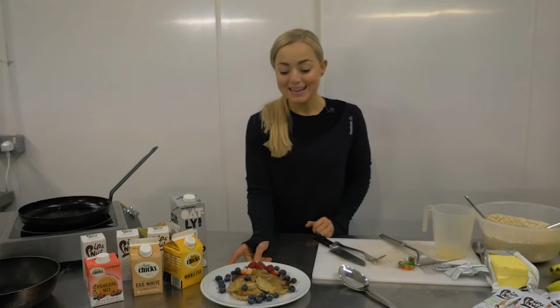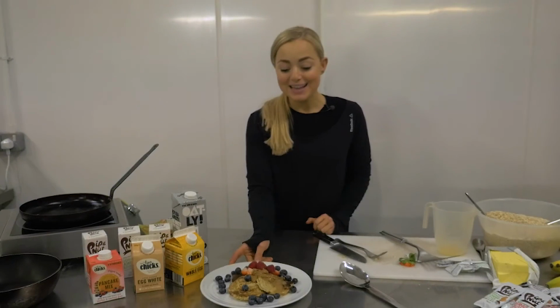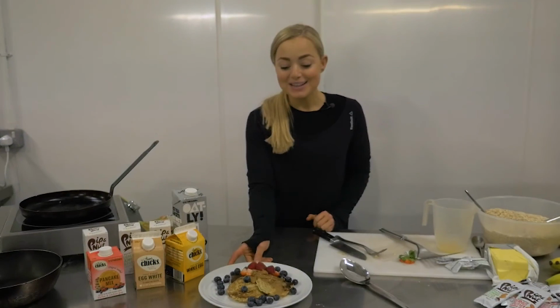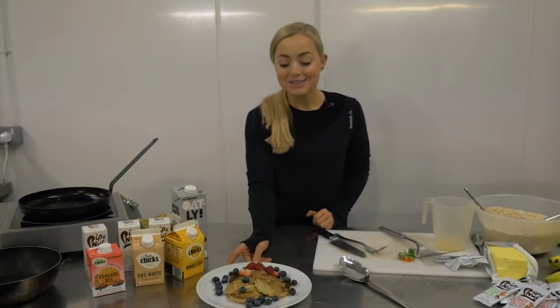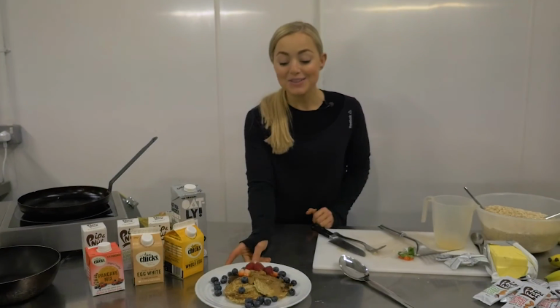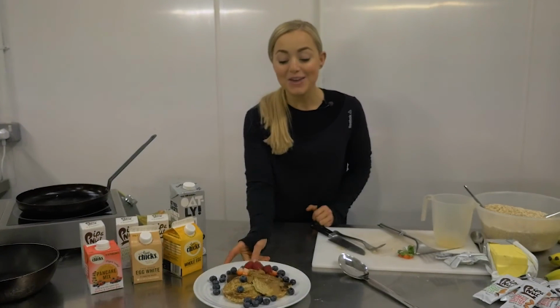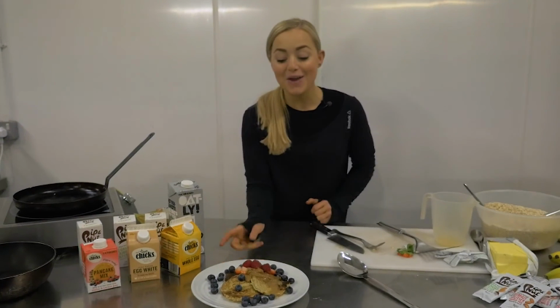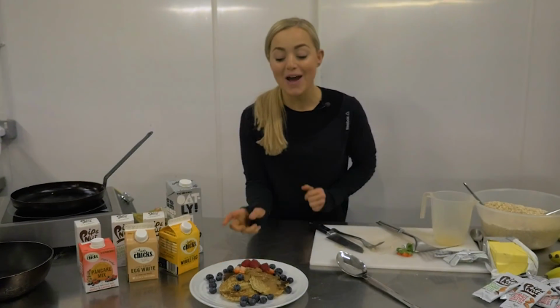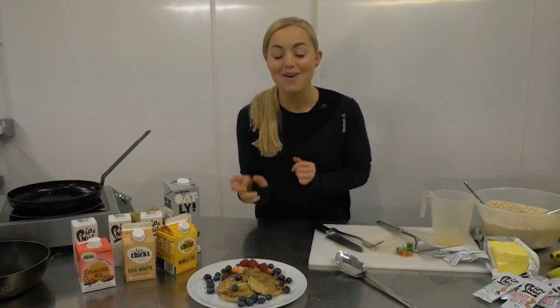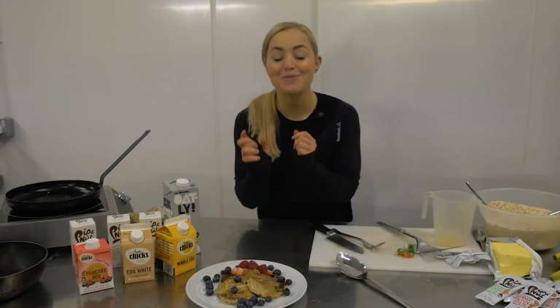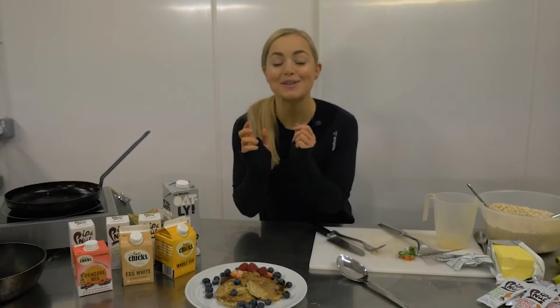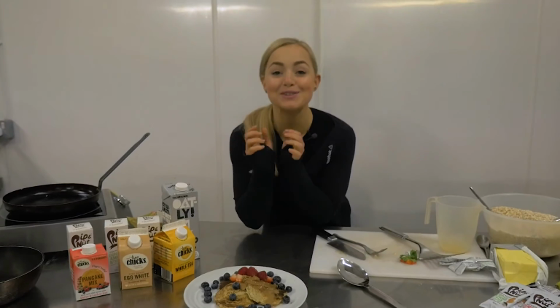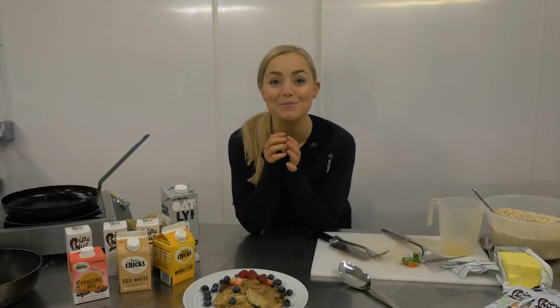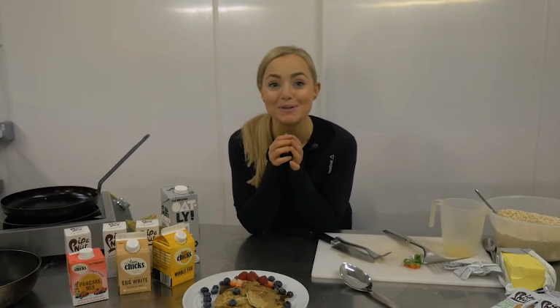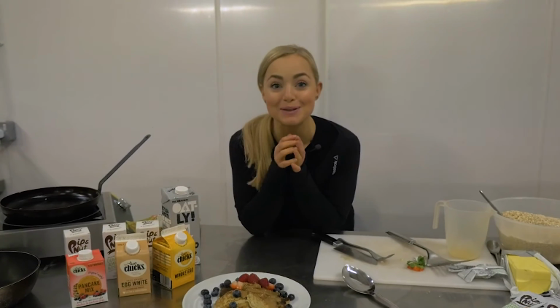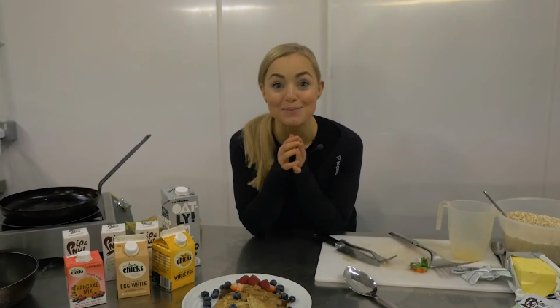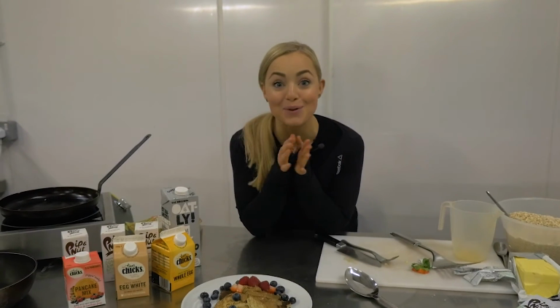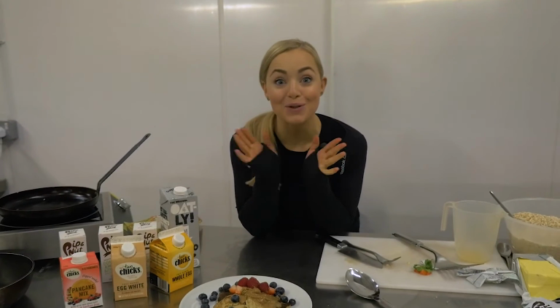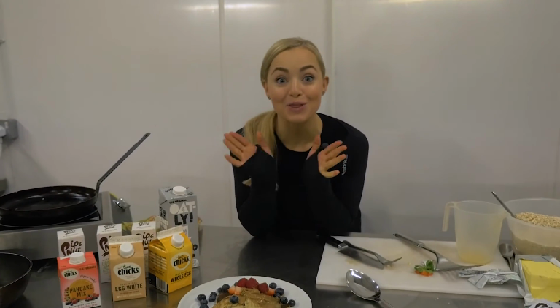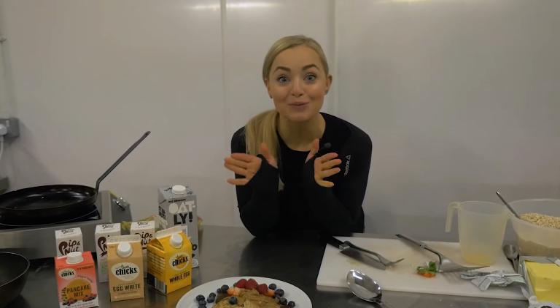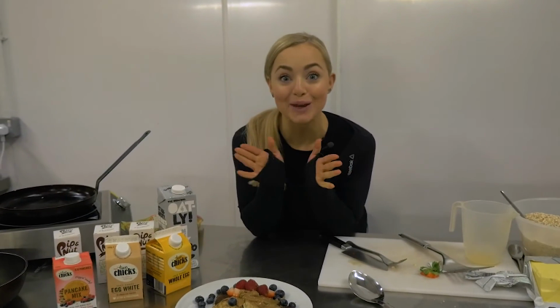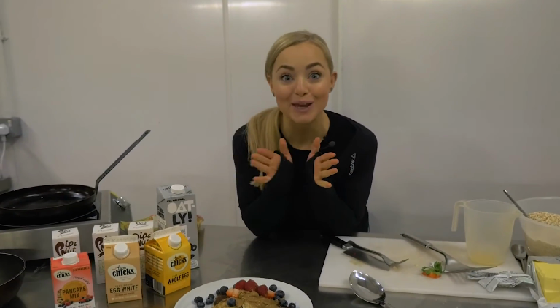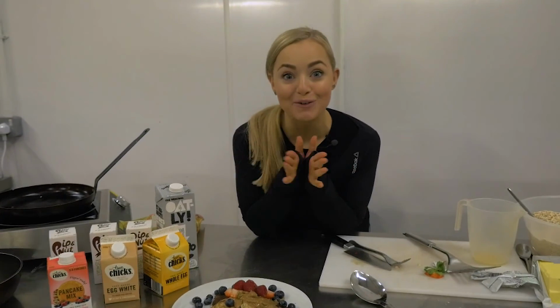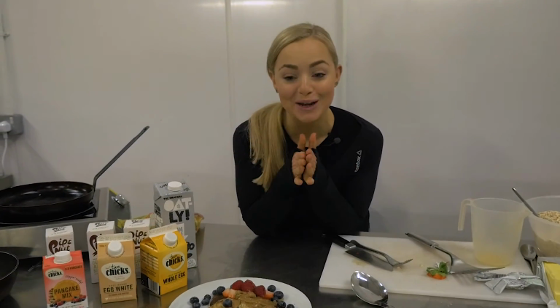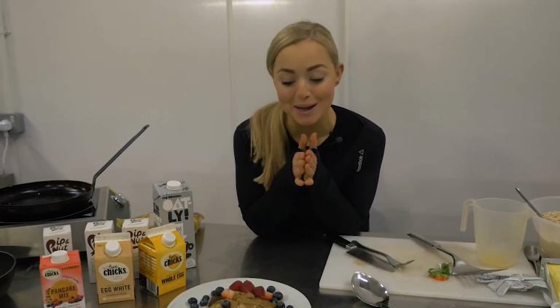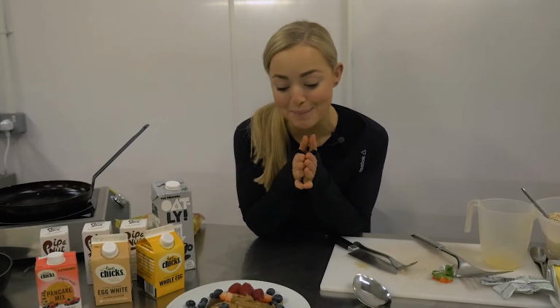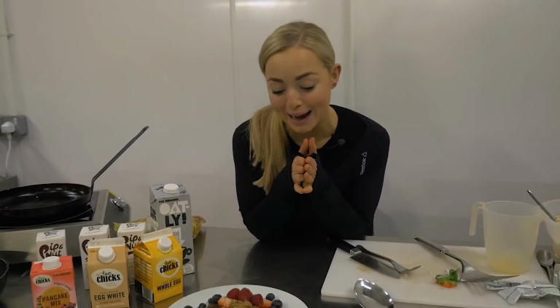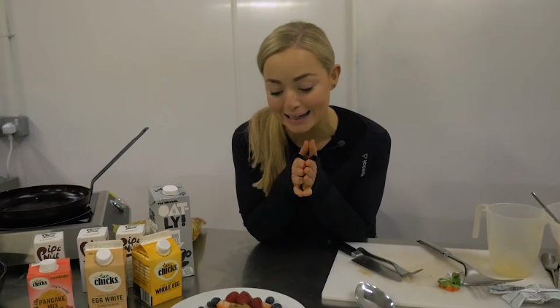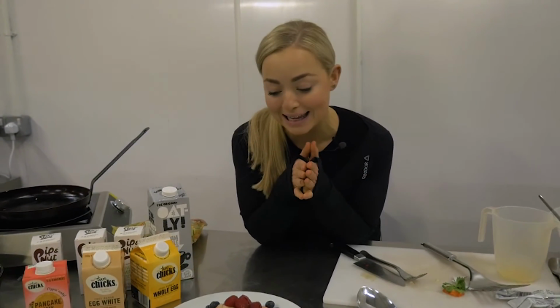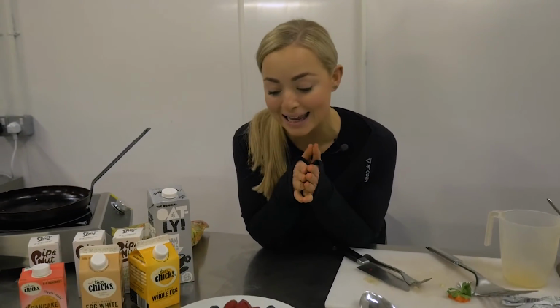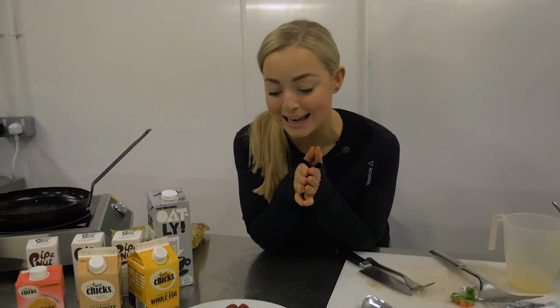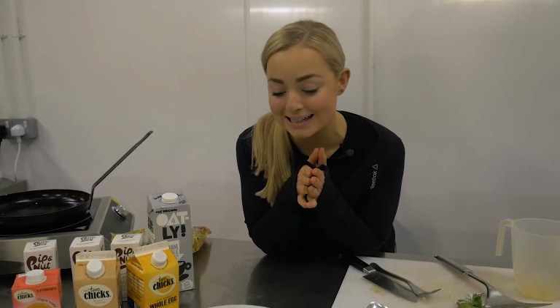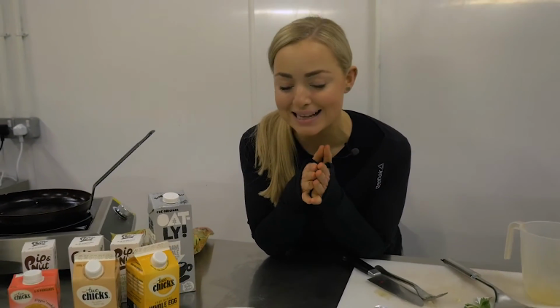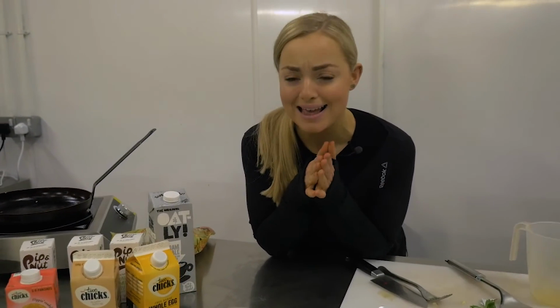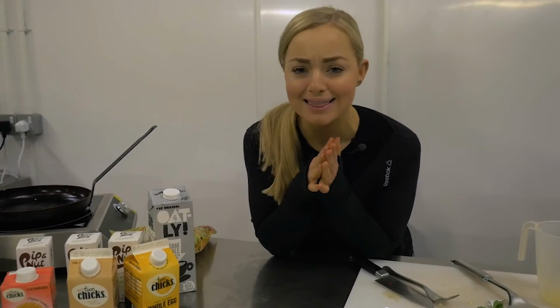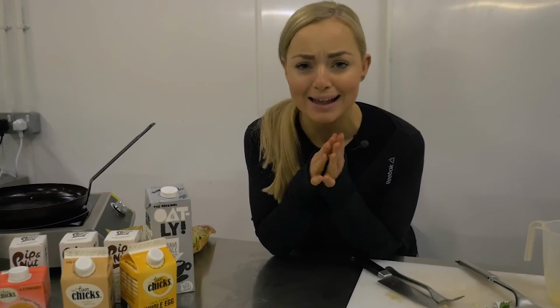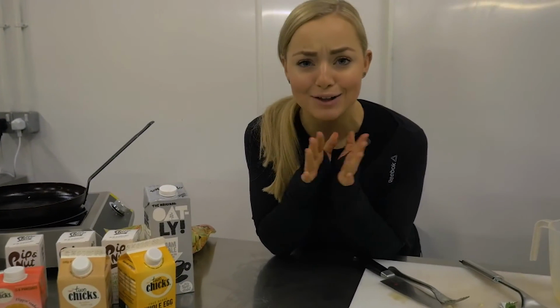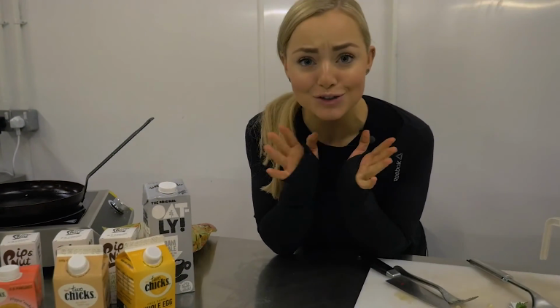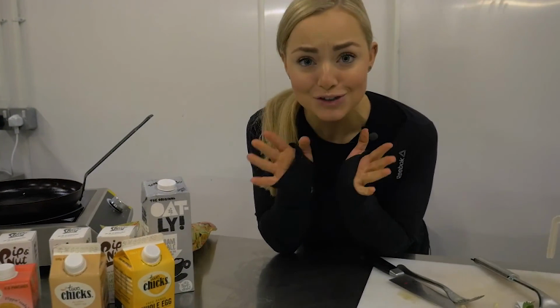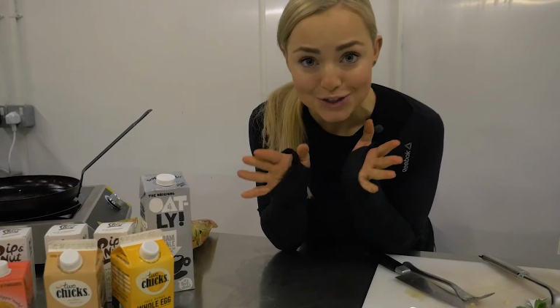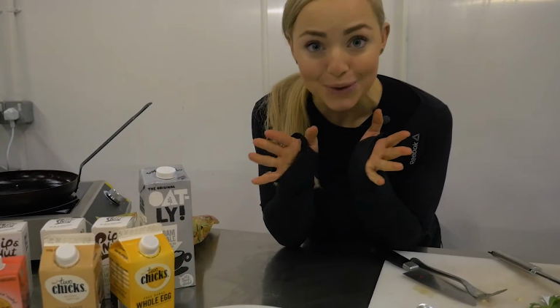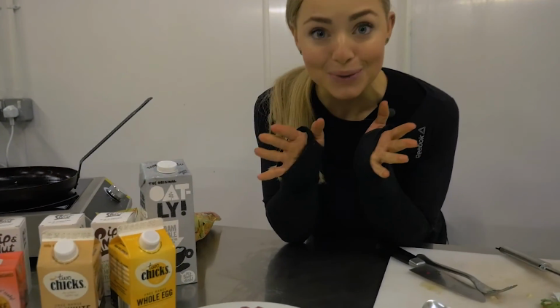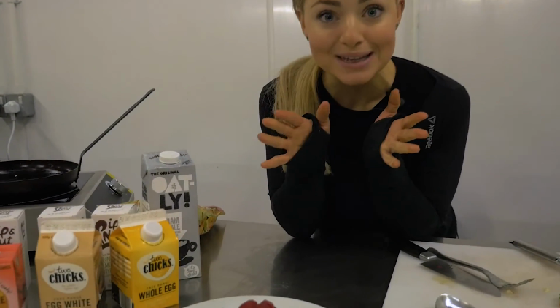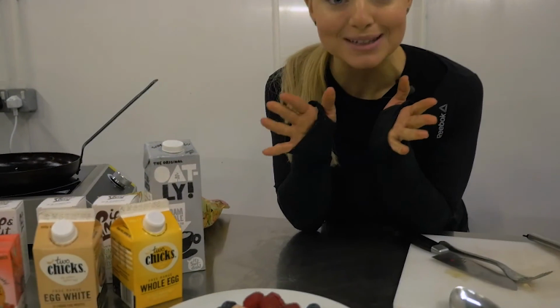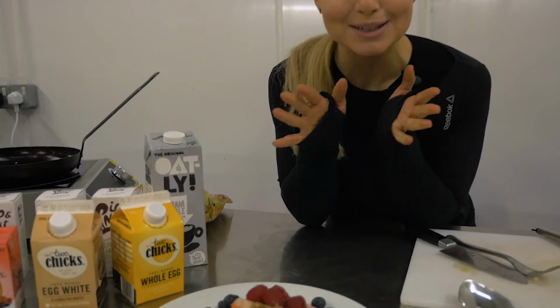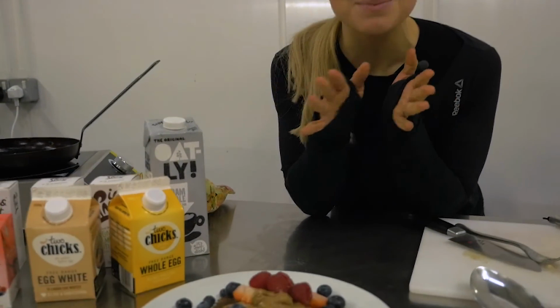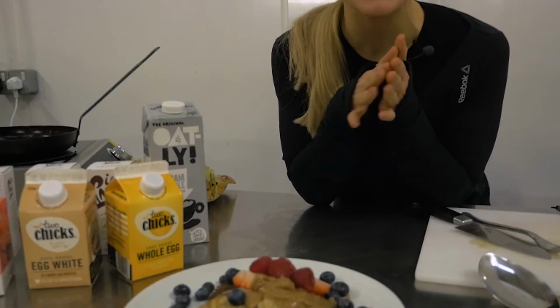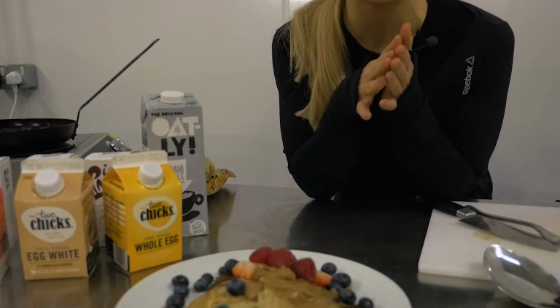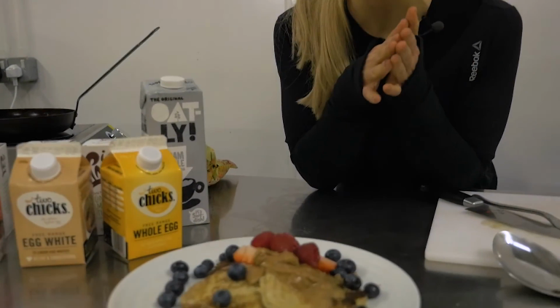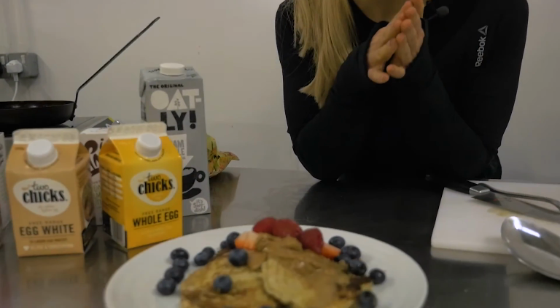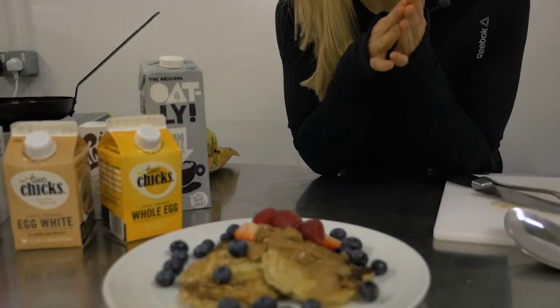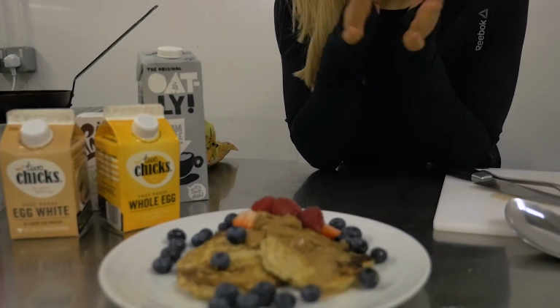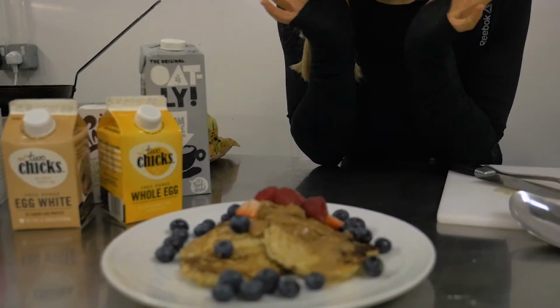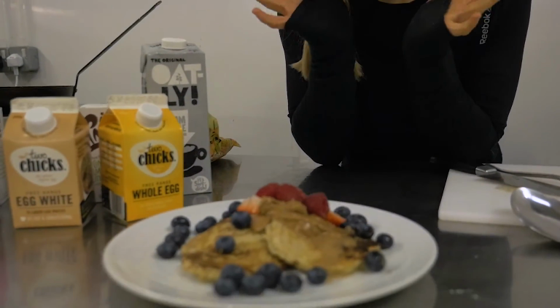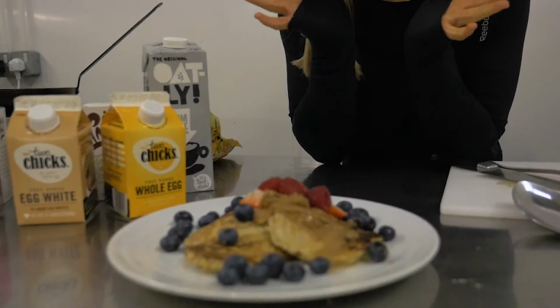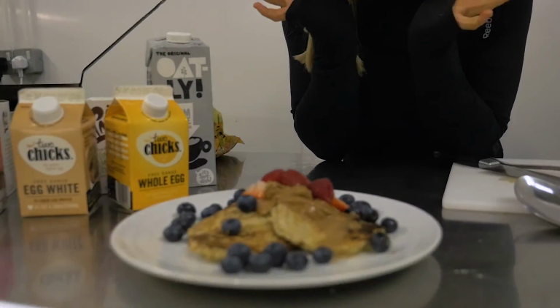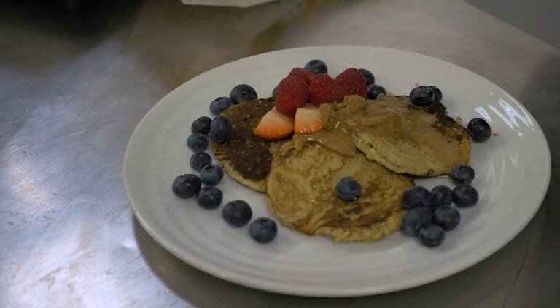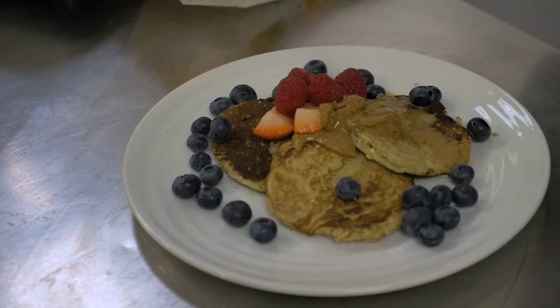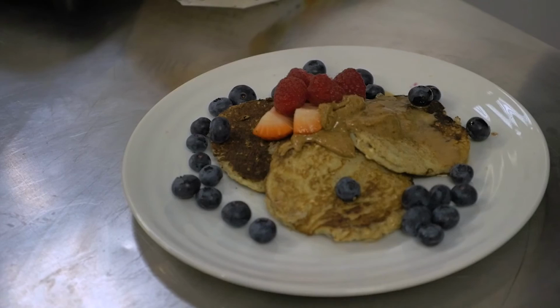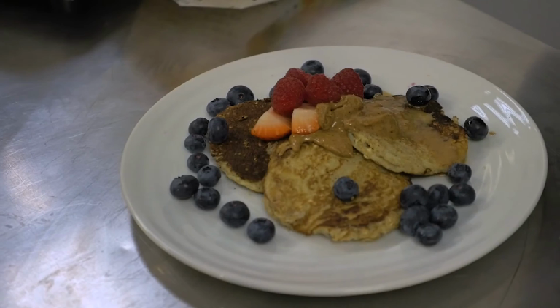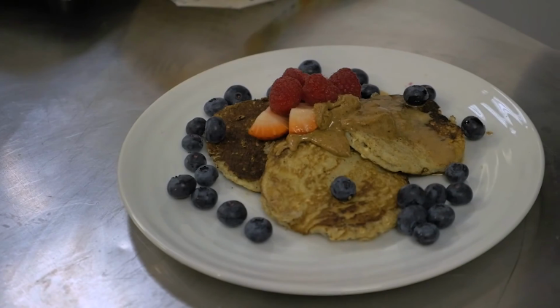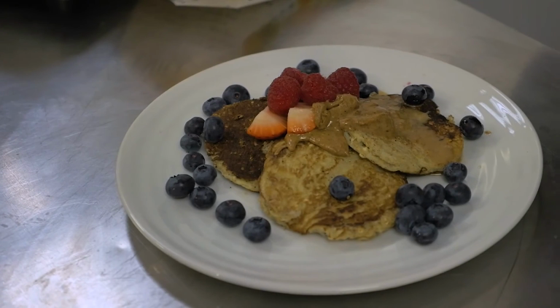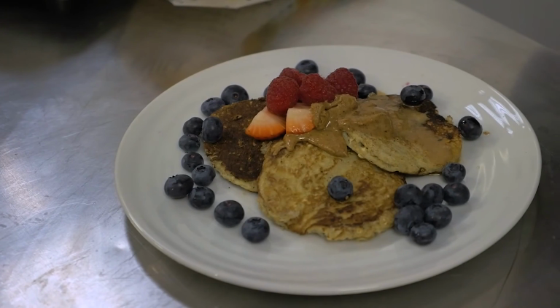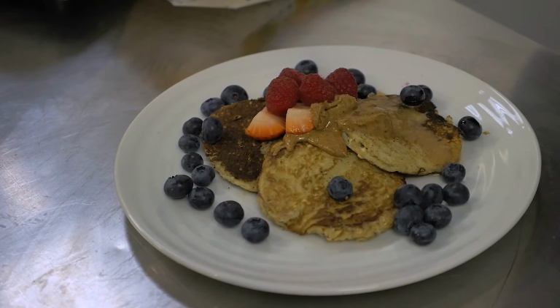There you have my super simple three ingredient pancakes. They are so easy to make and they are perfect for pancake day.